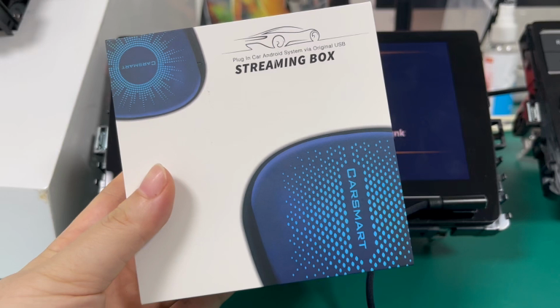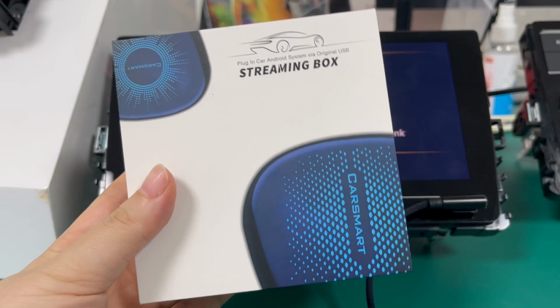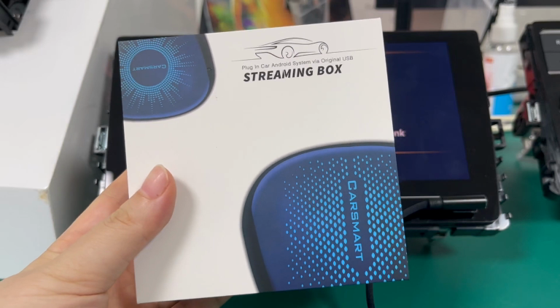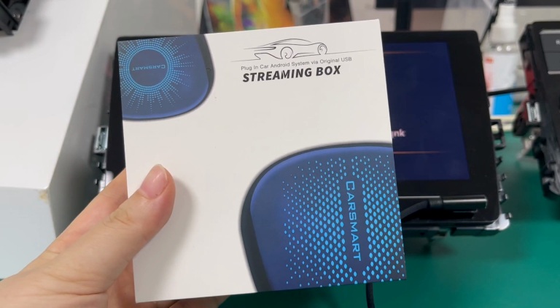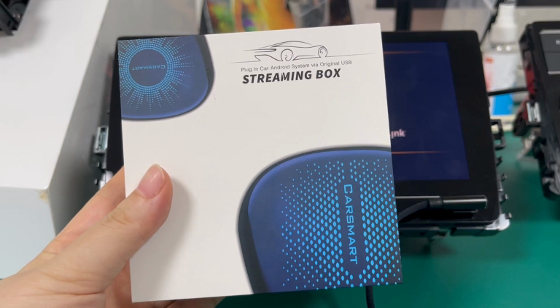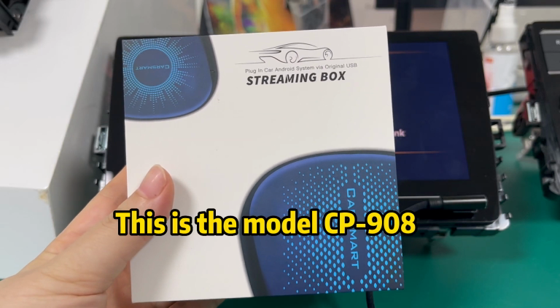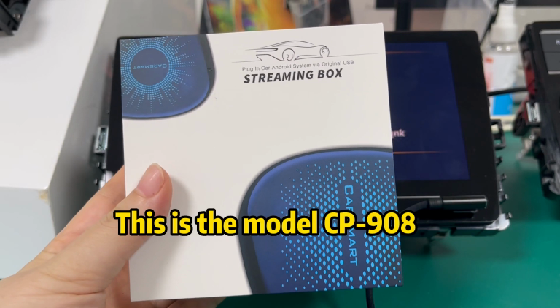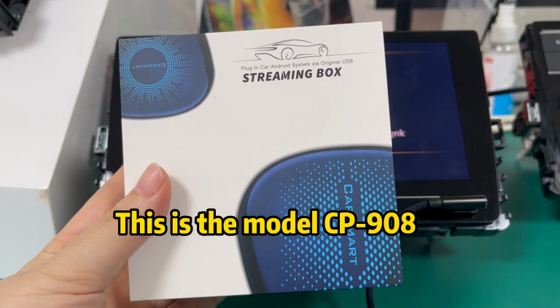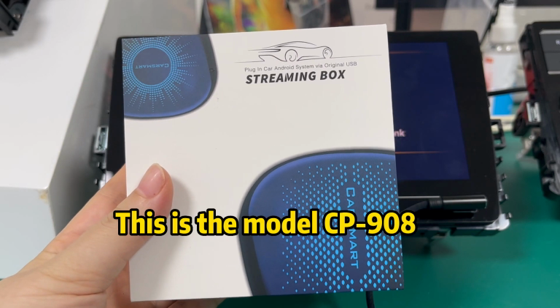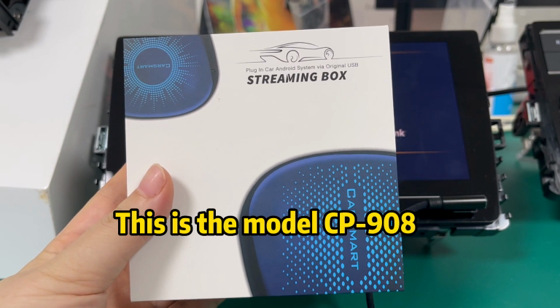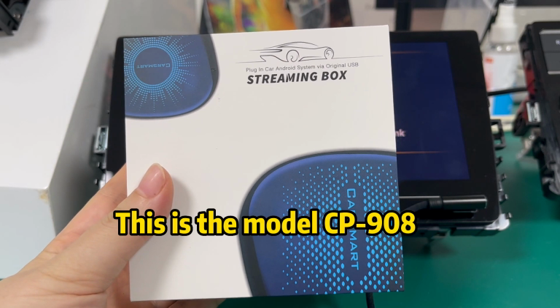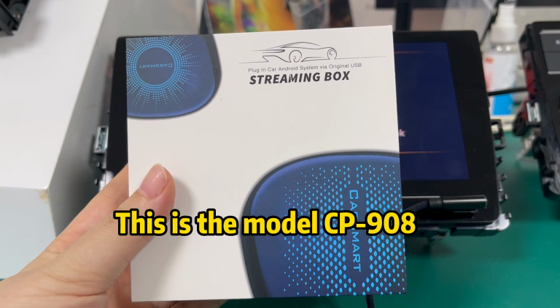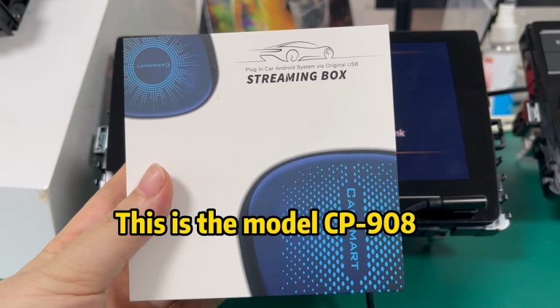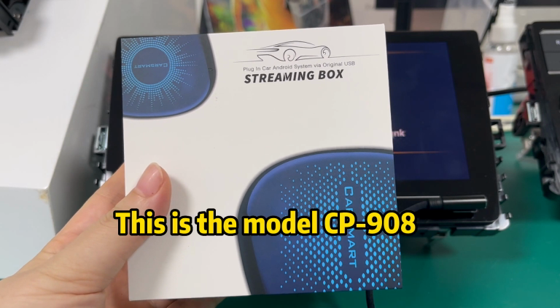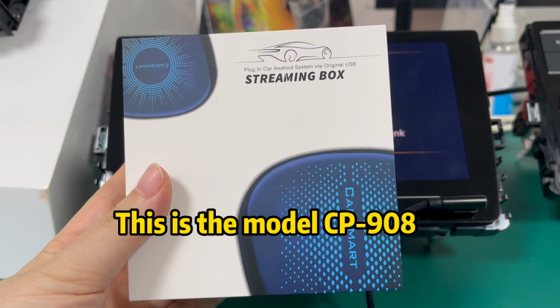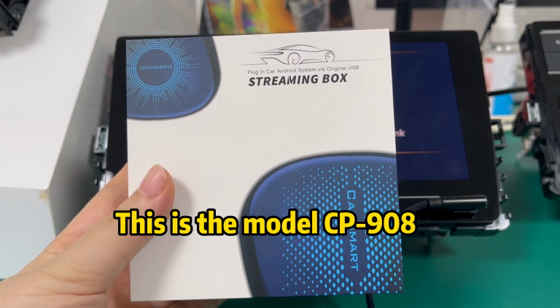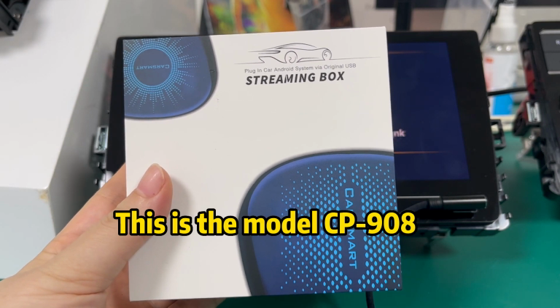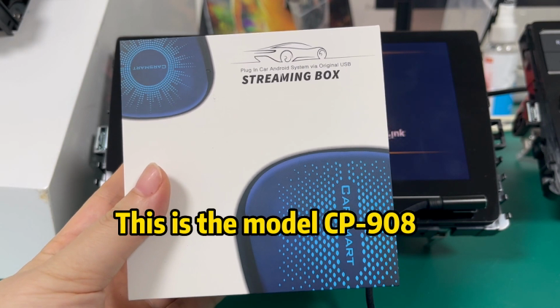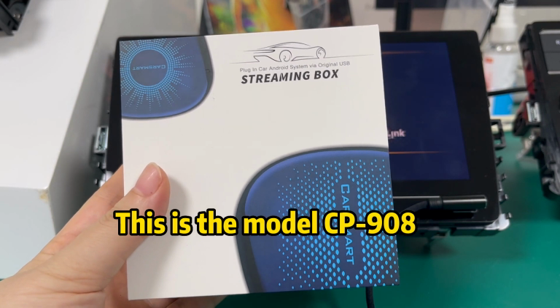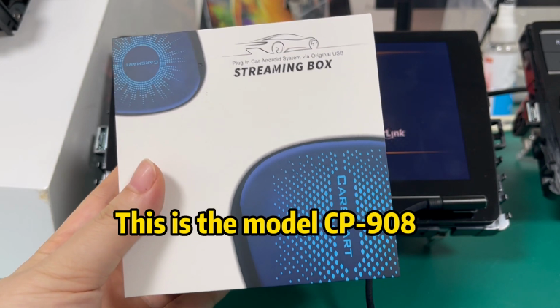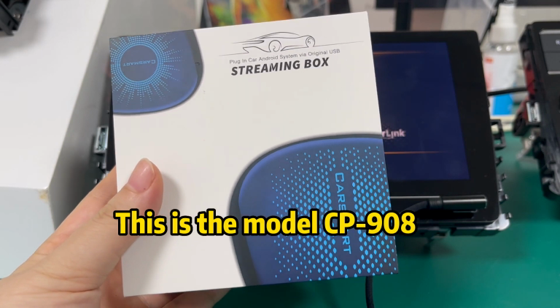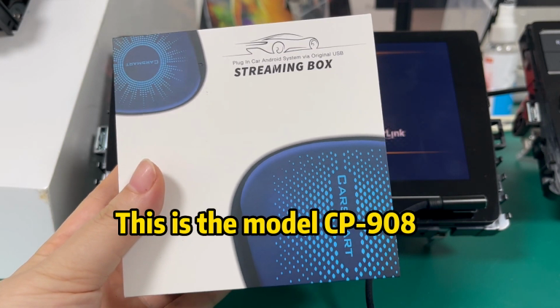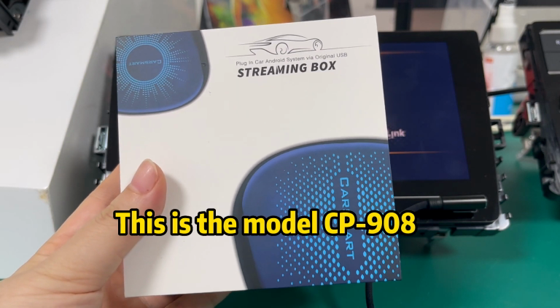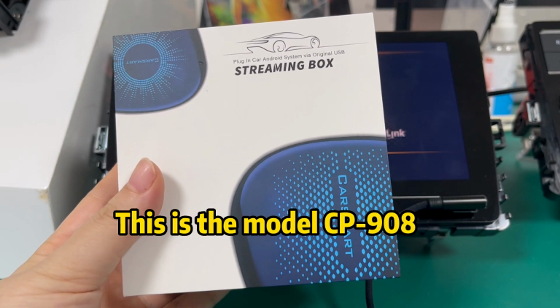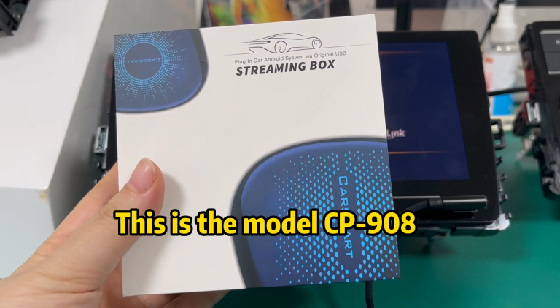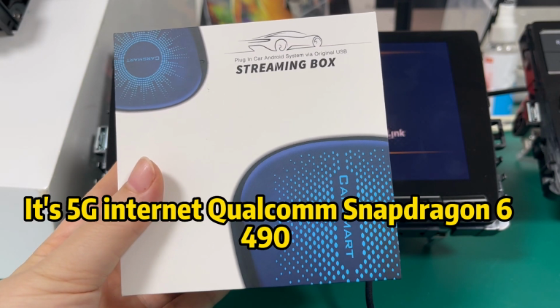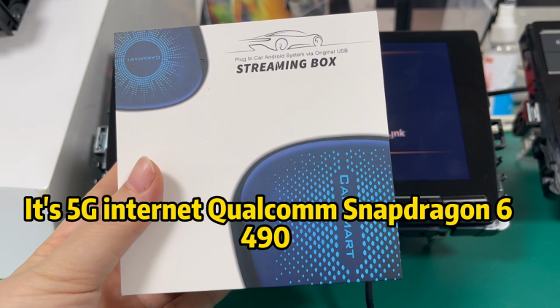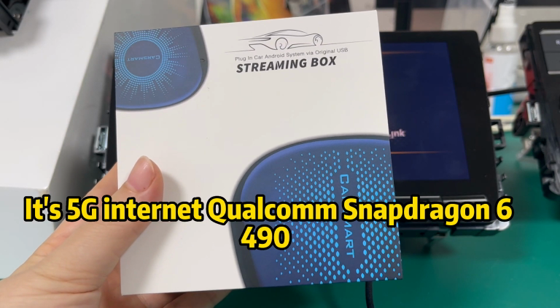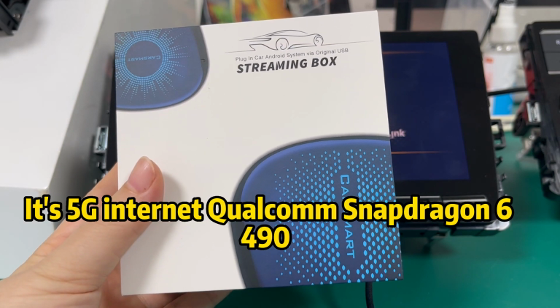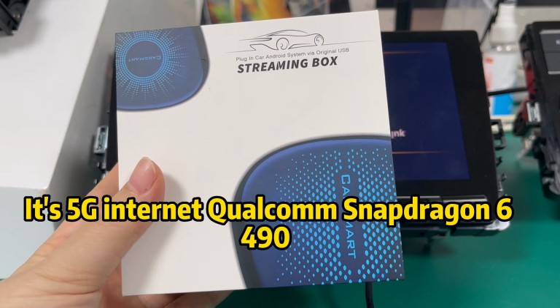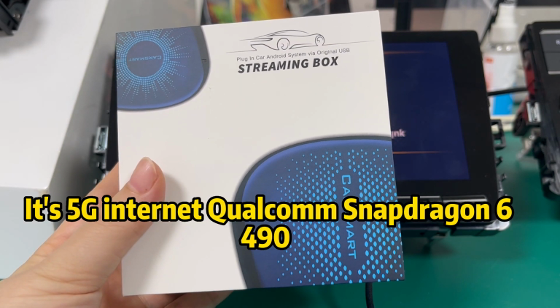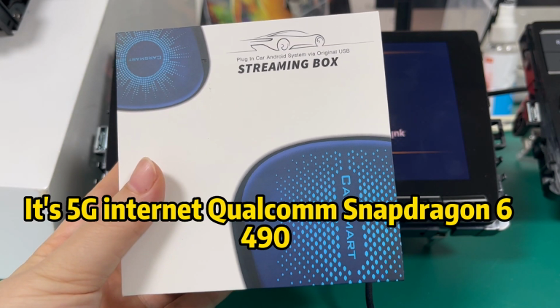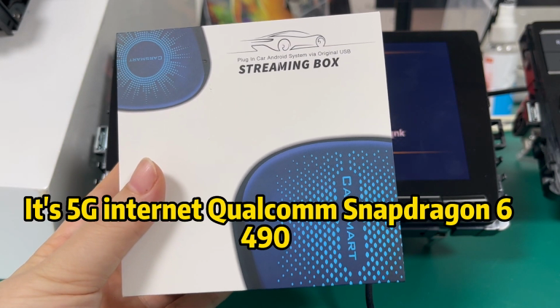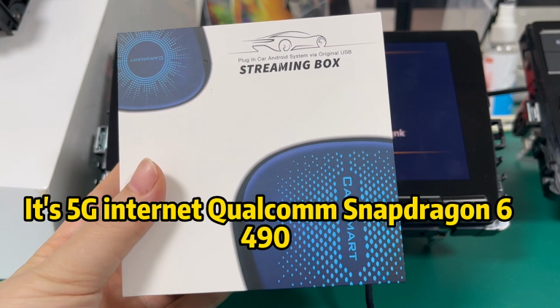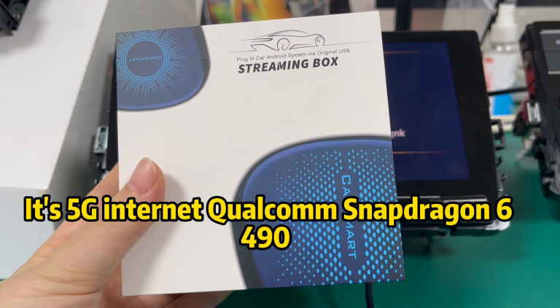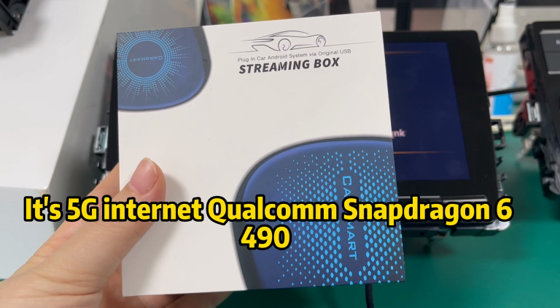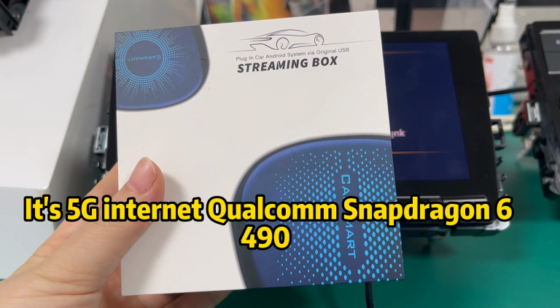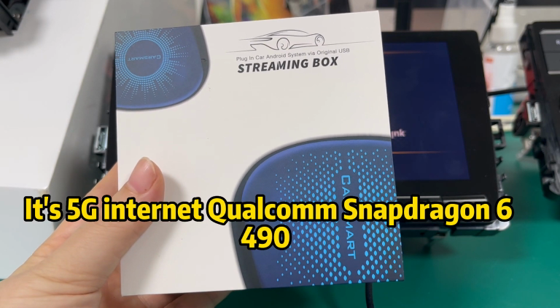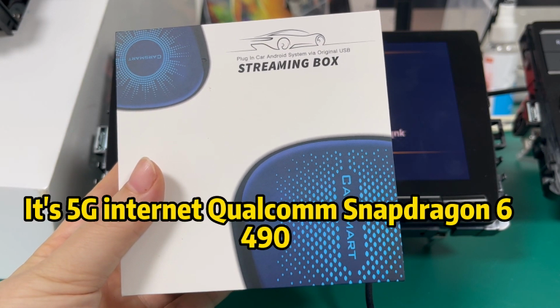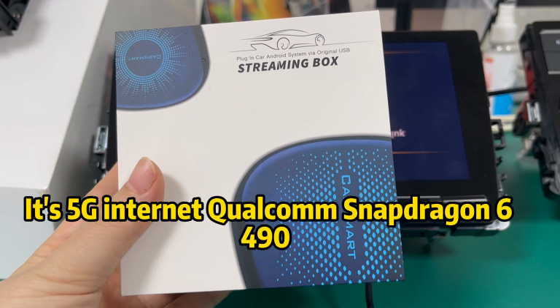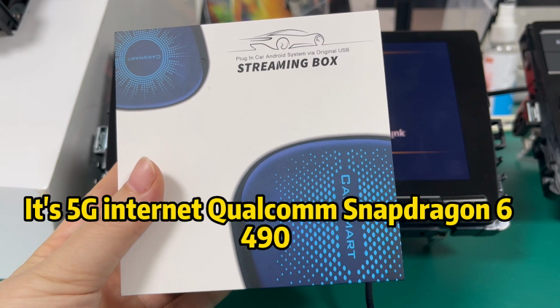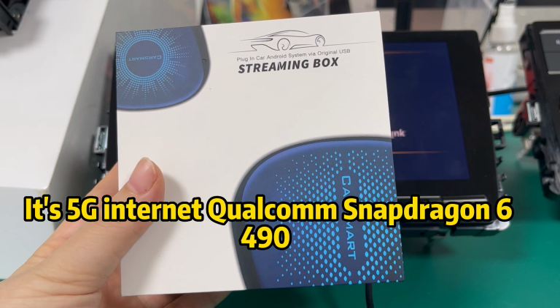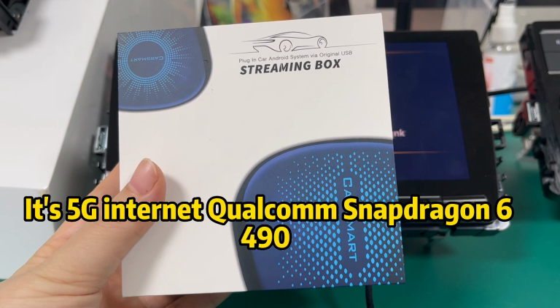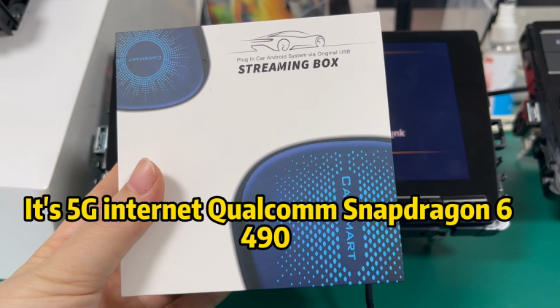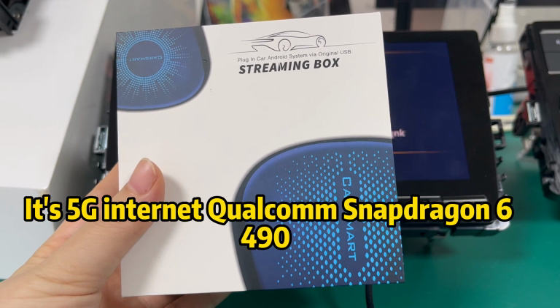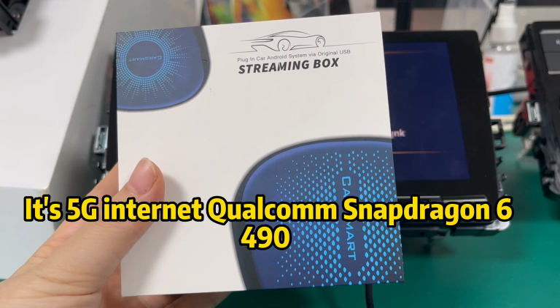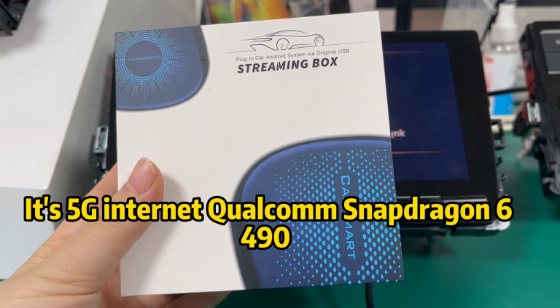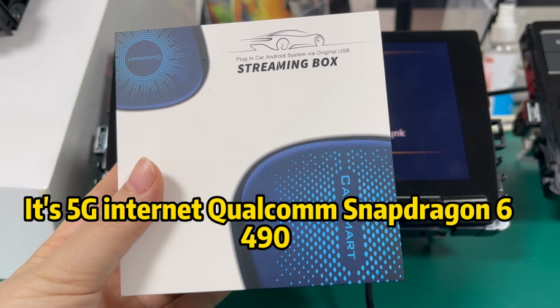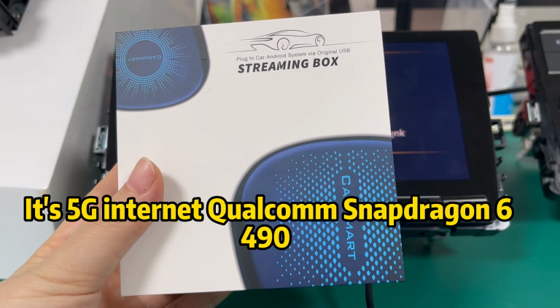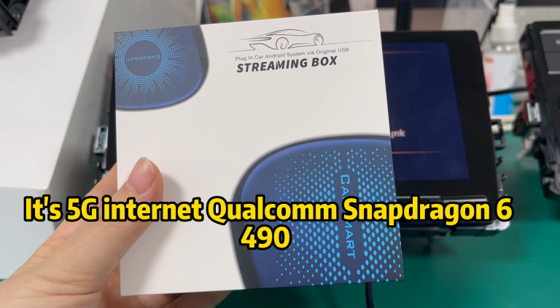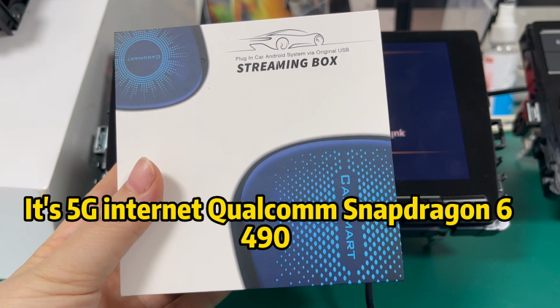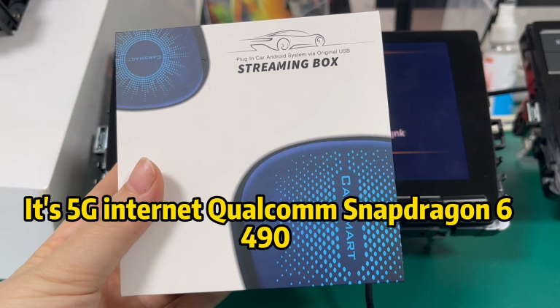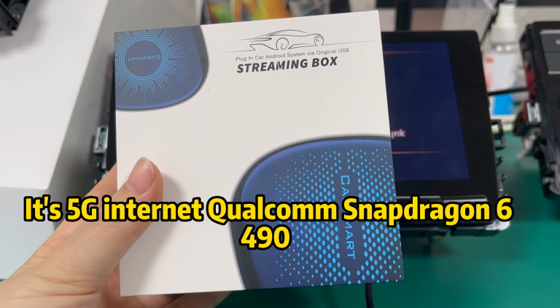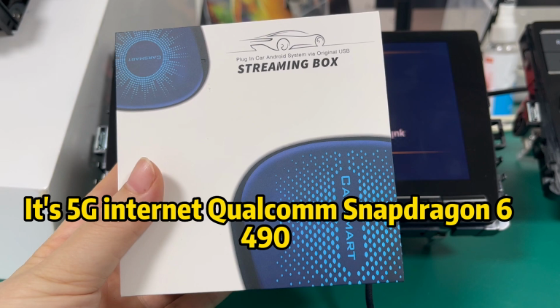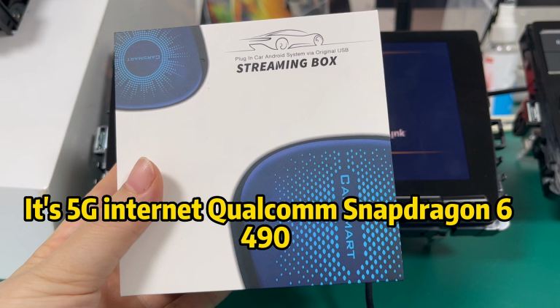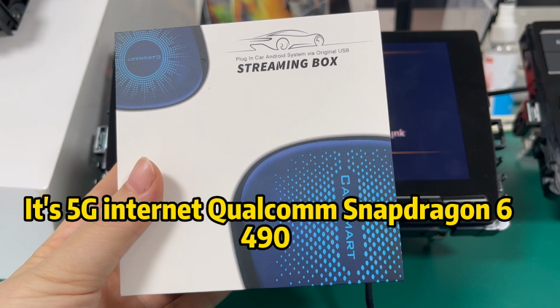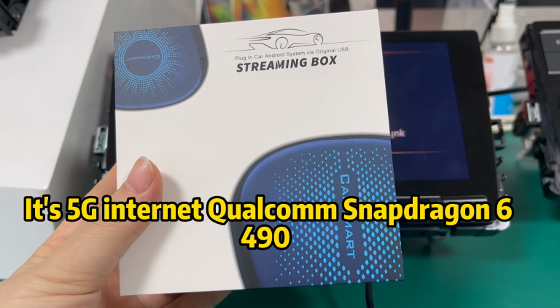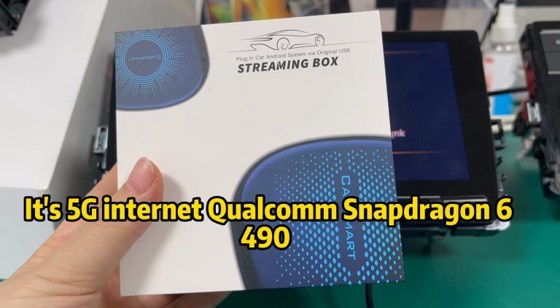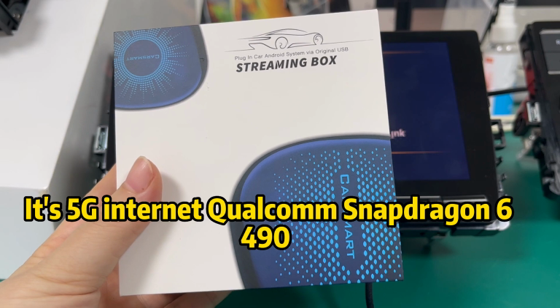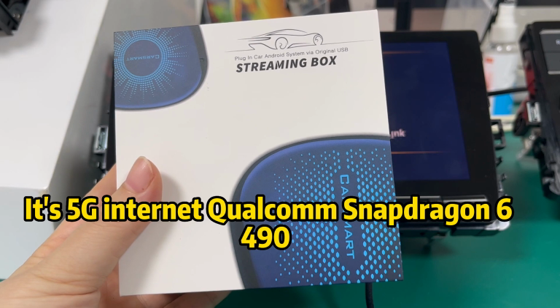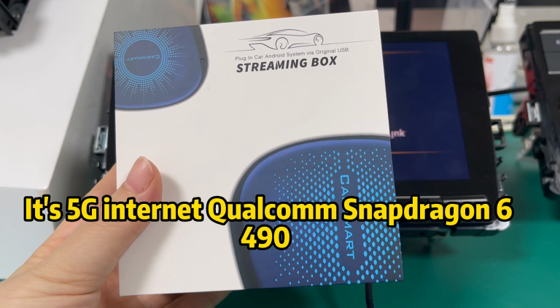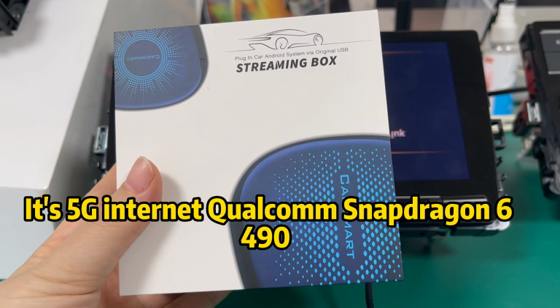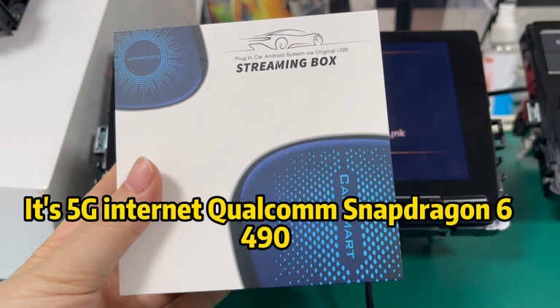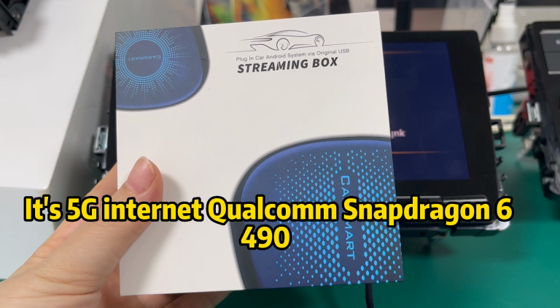This is the model CP908. It's 5G internet, featuring the Snapdragon 6490 processor.